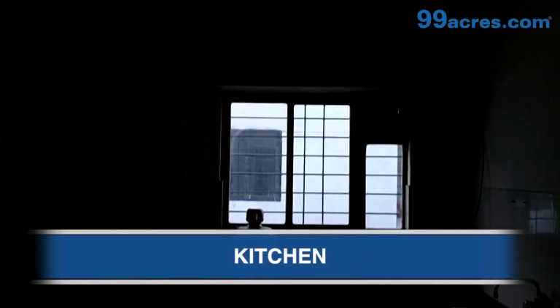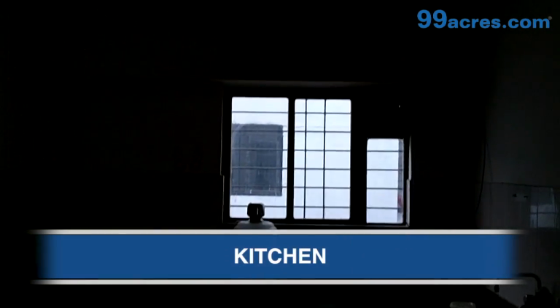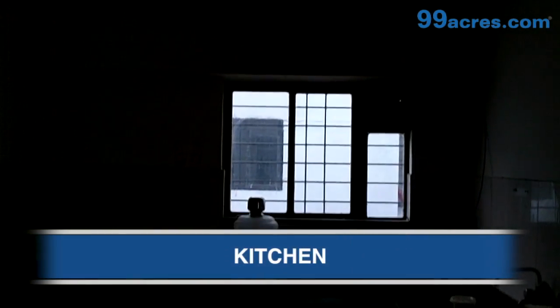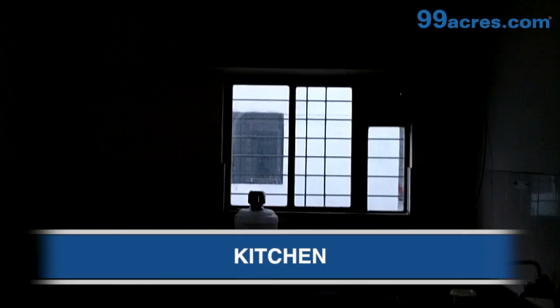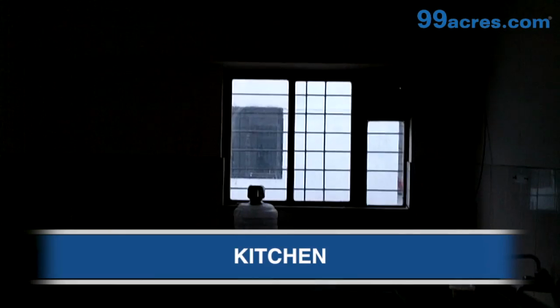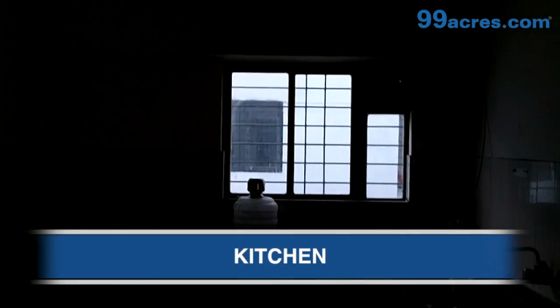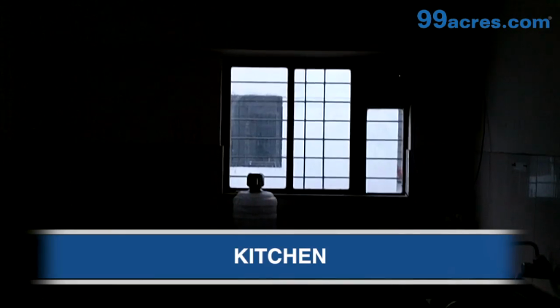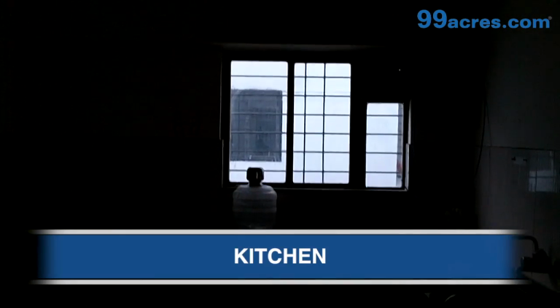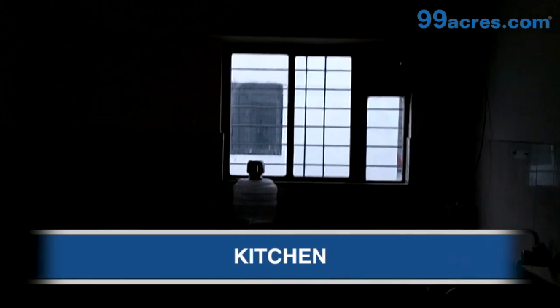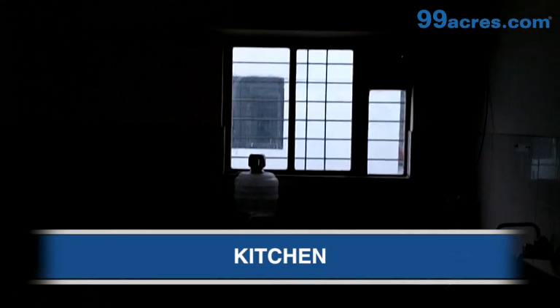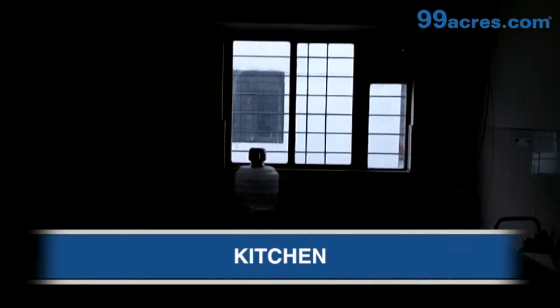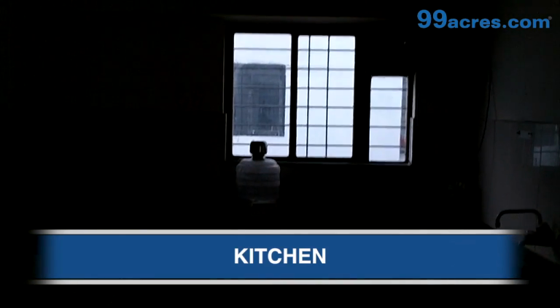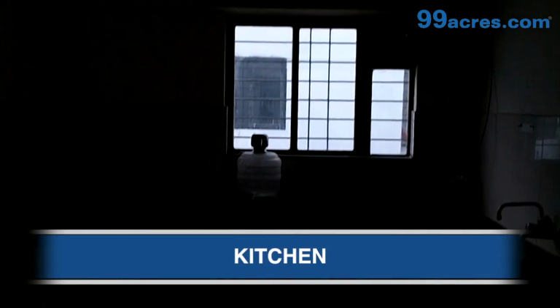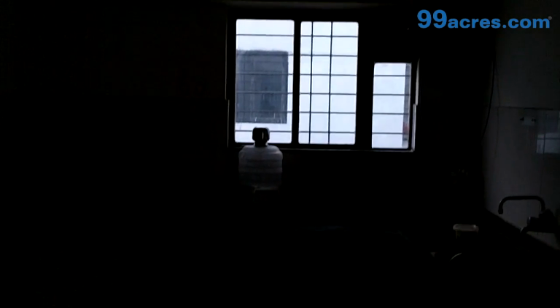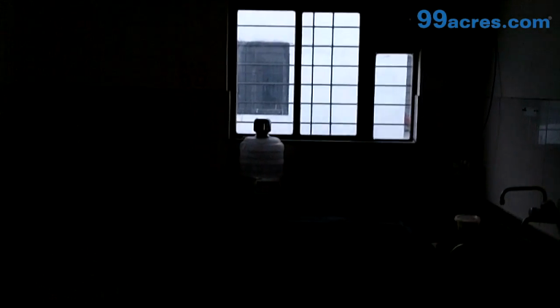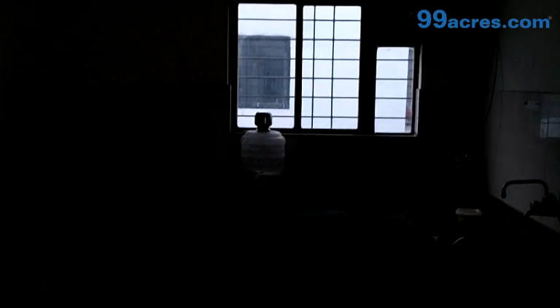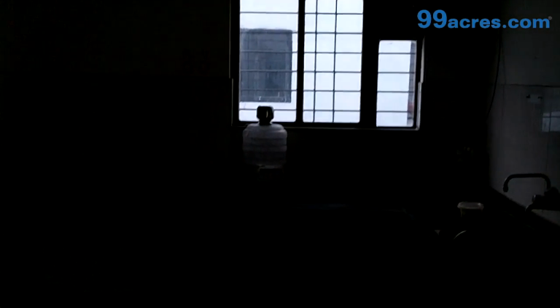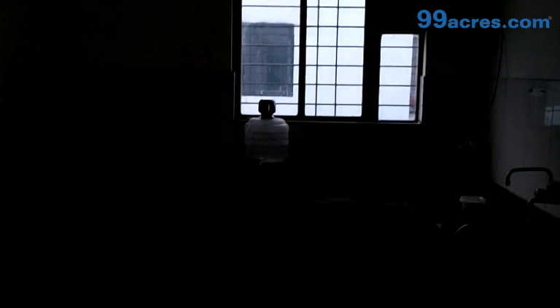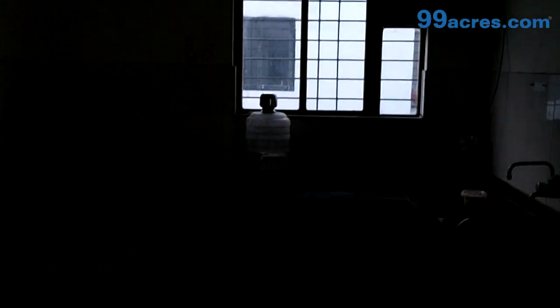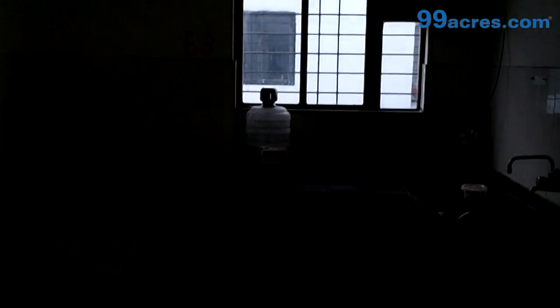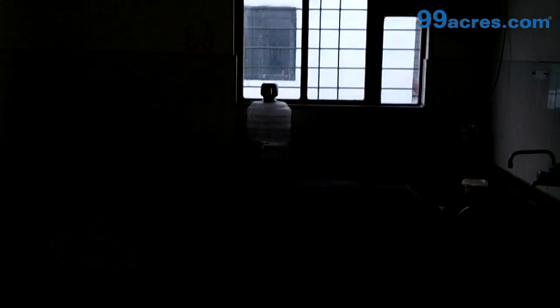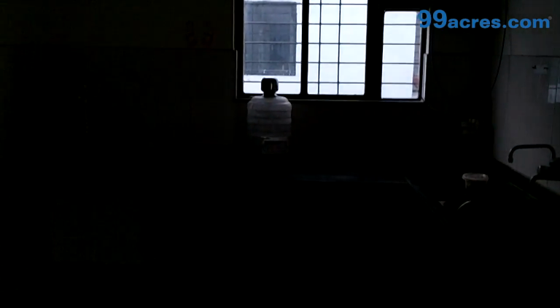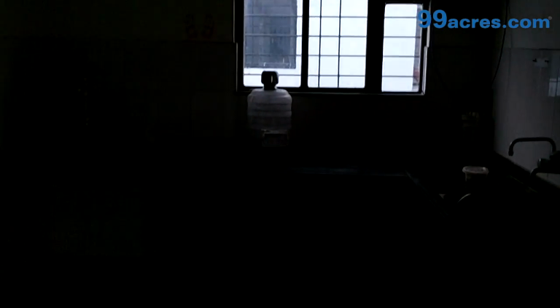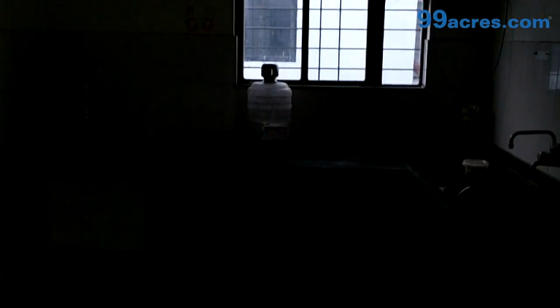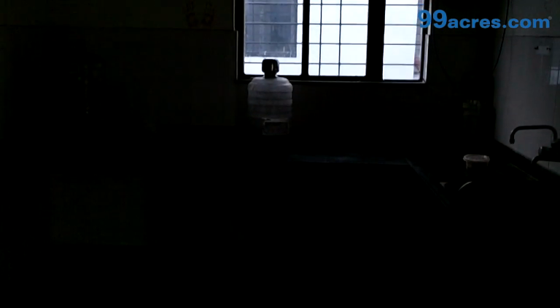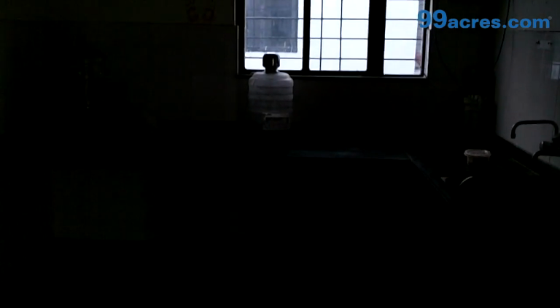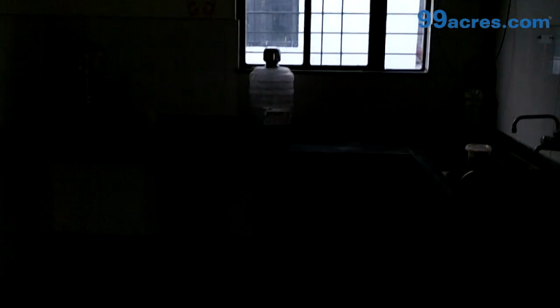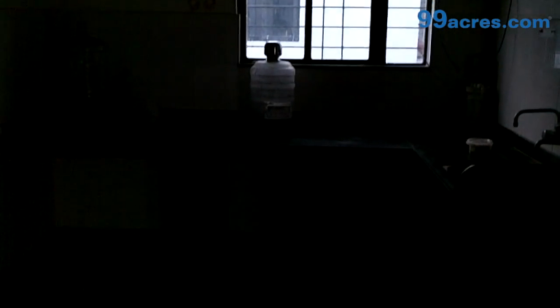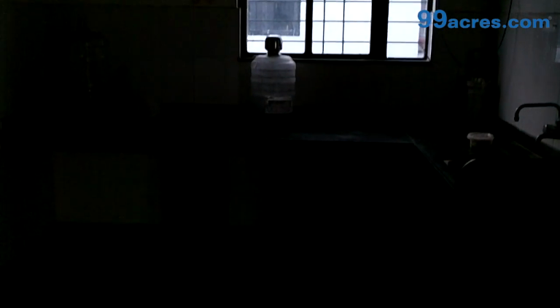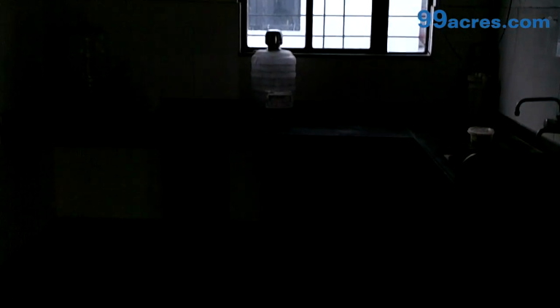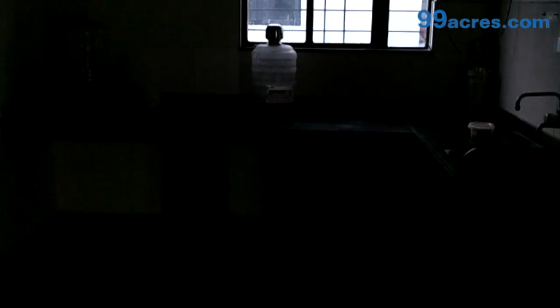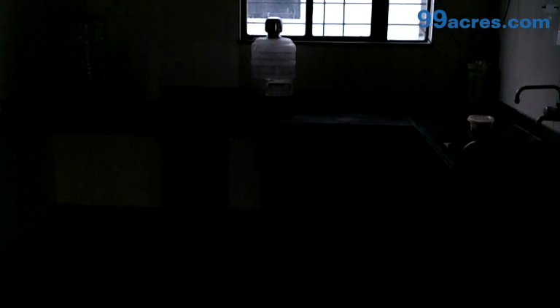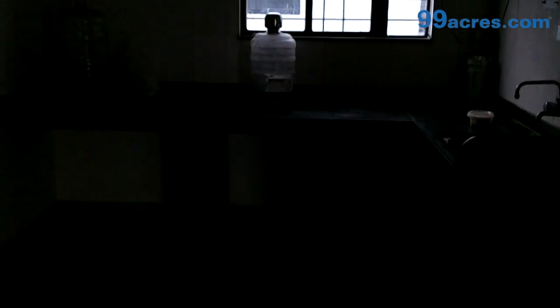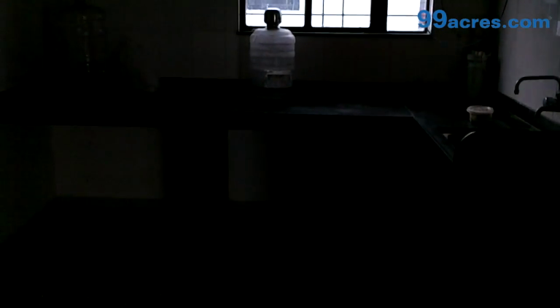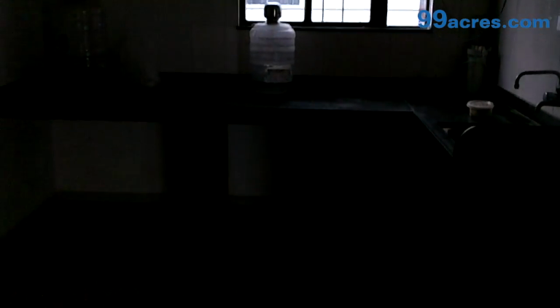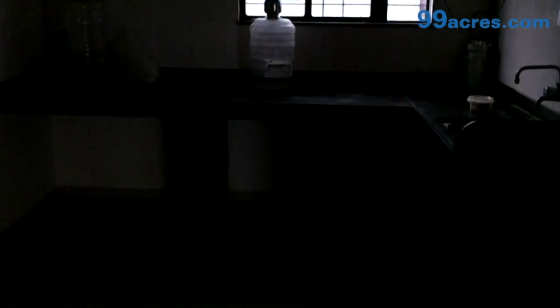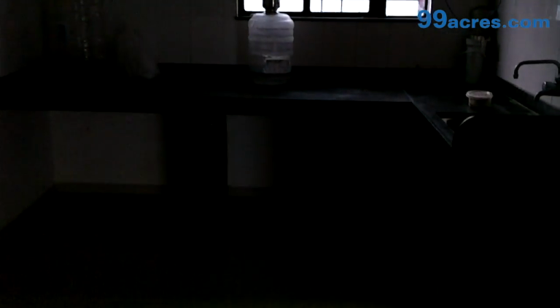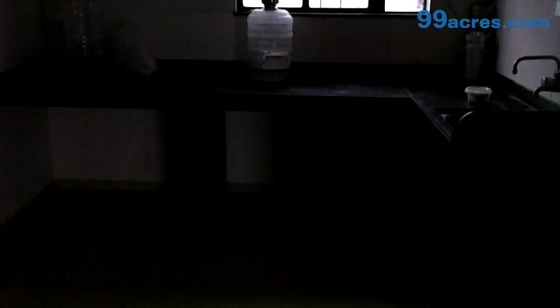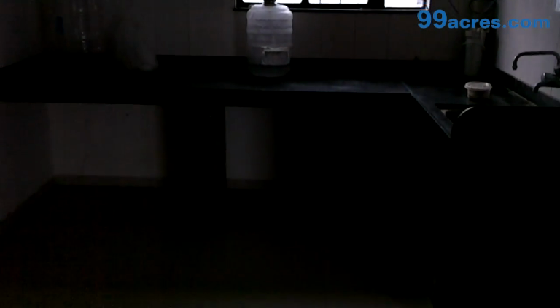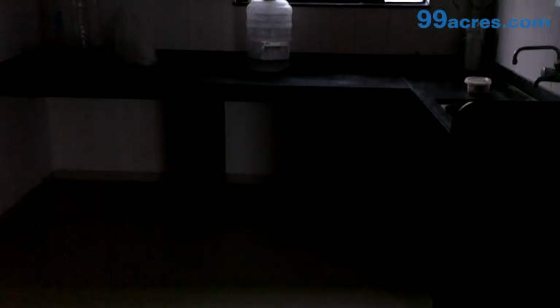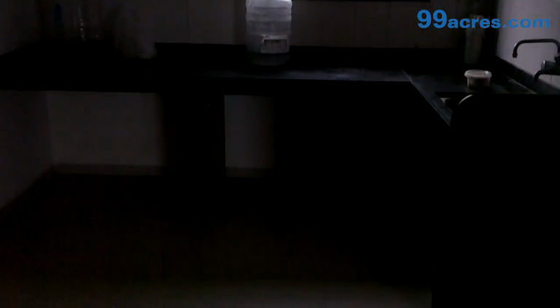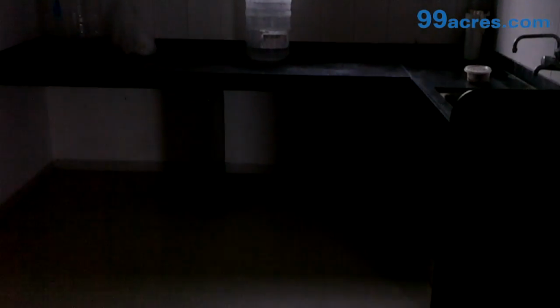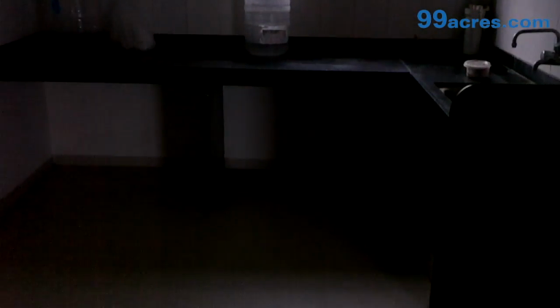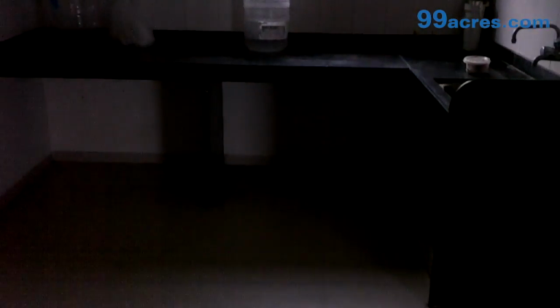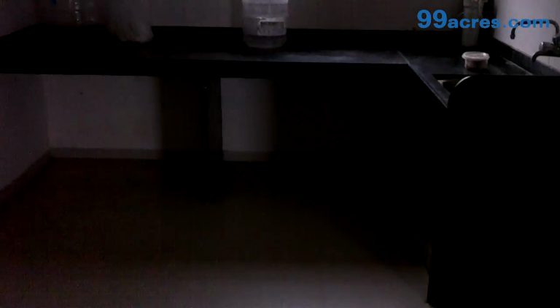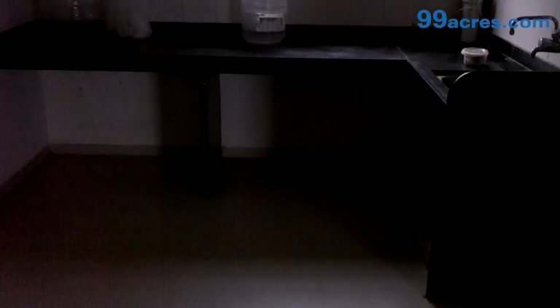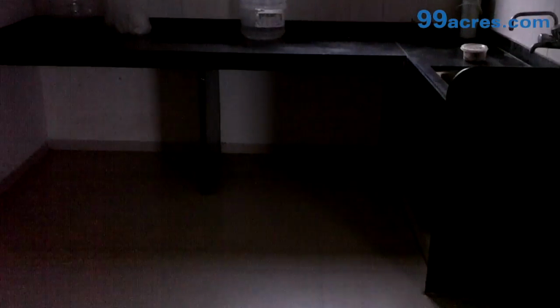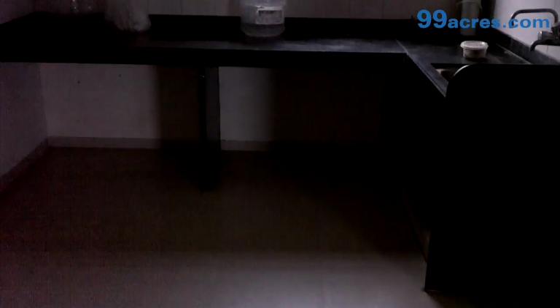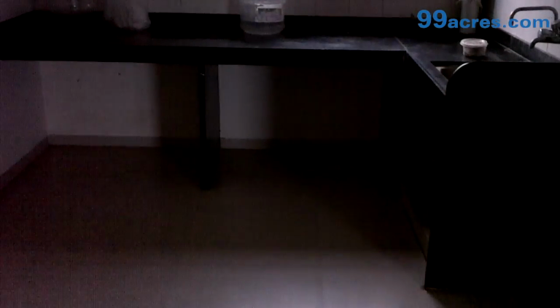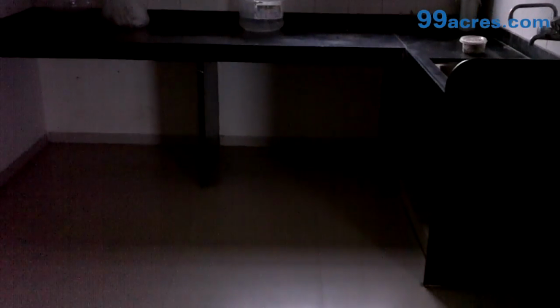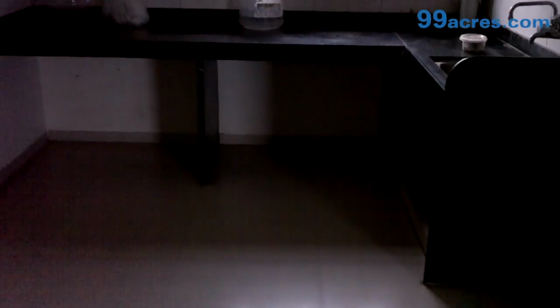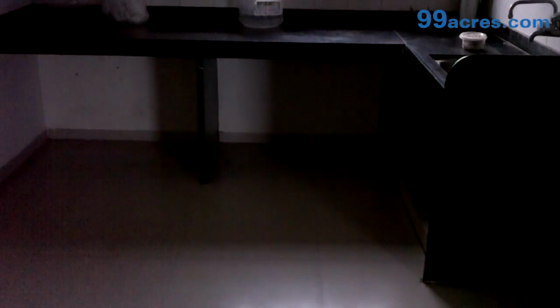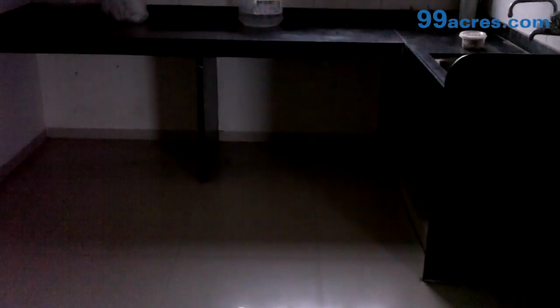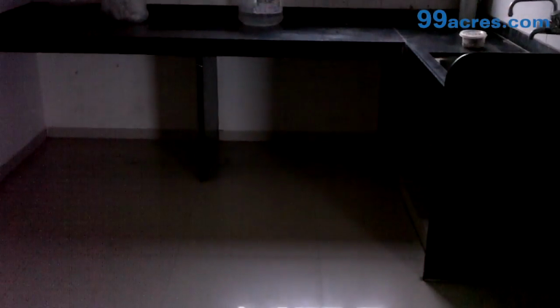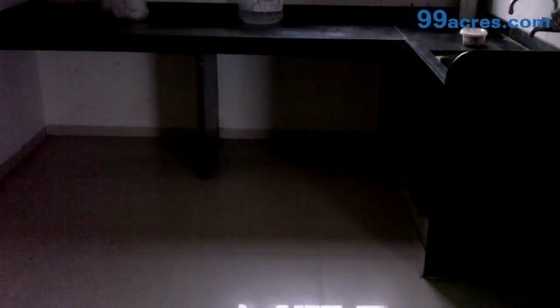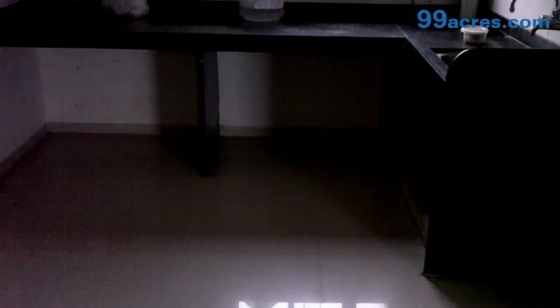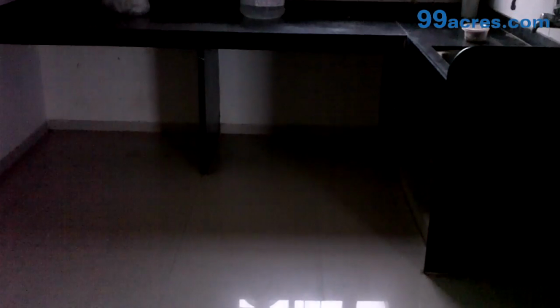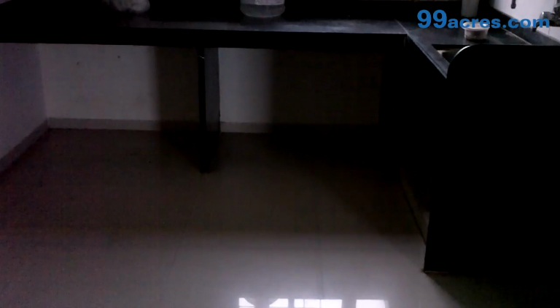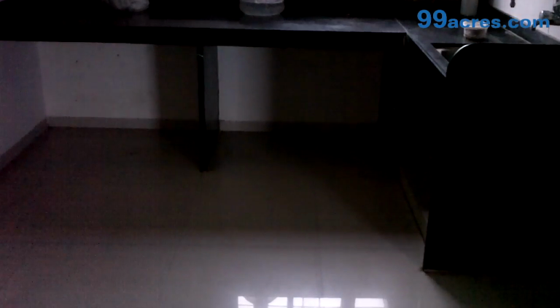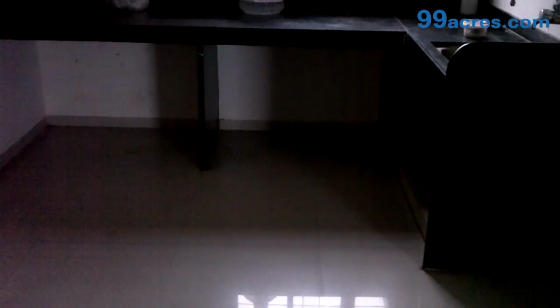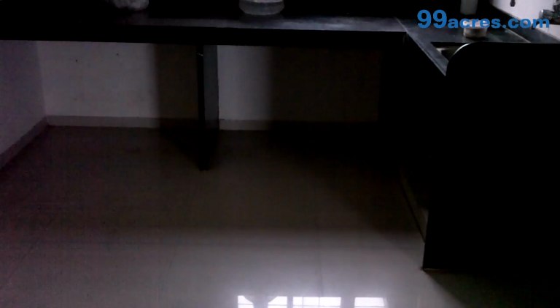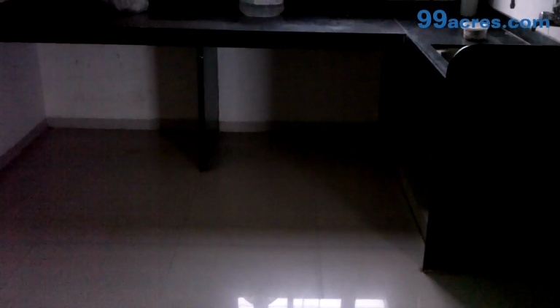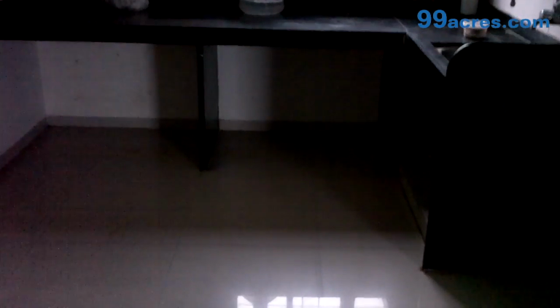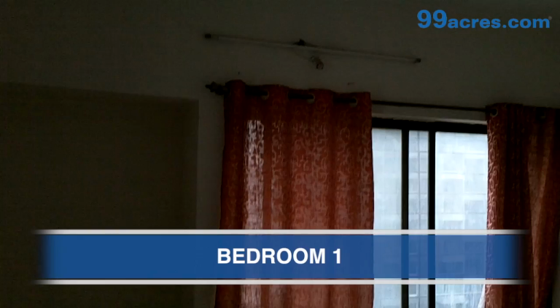This is the kitchen. It has a granite countertop.